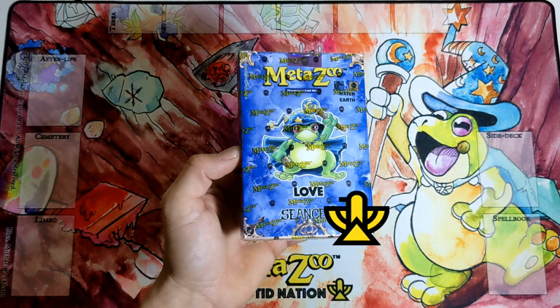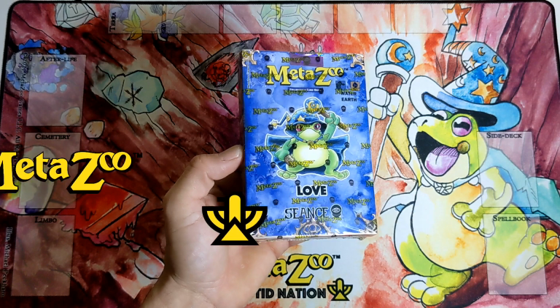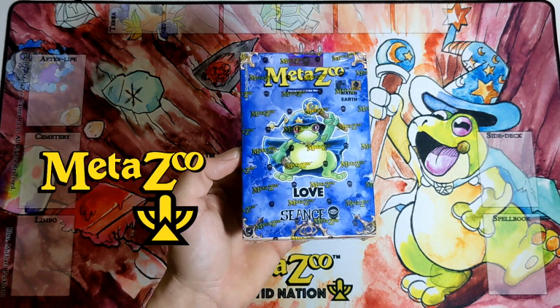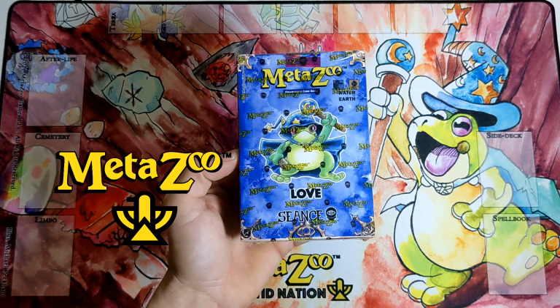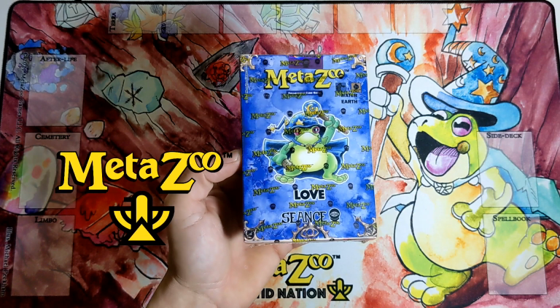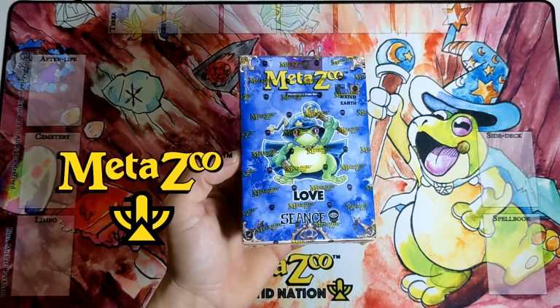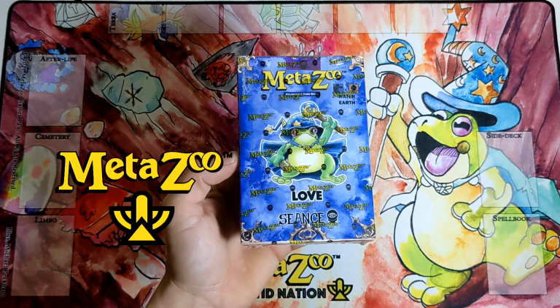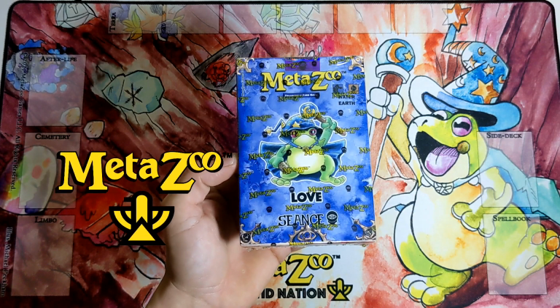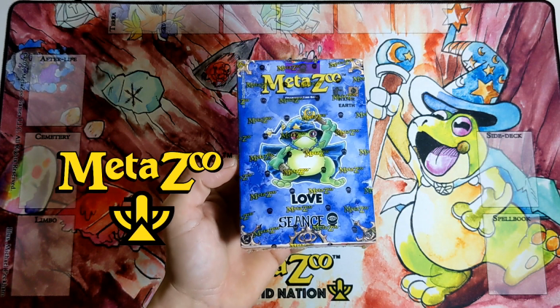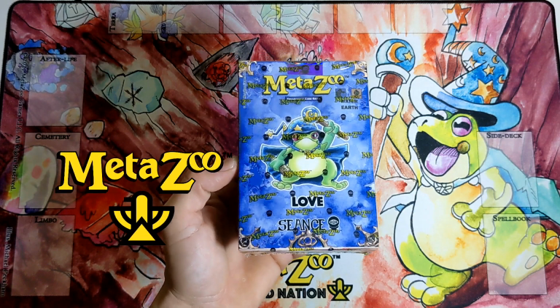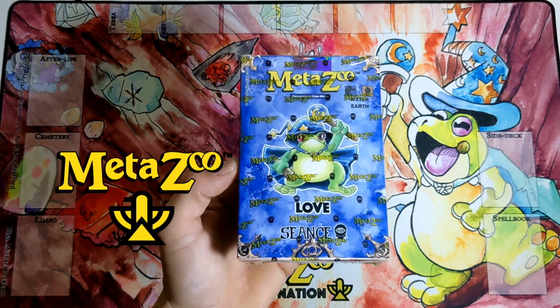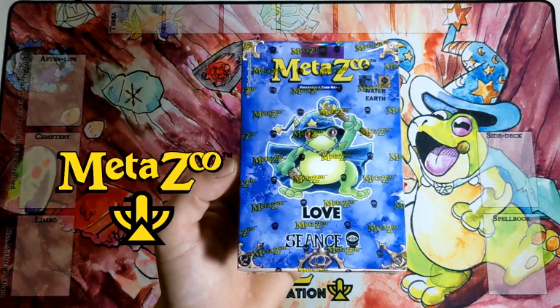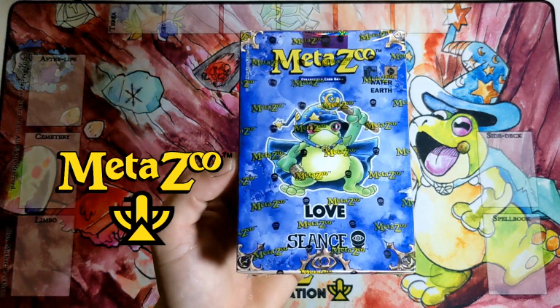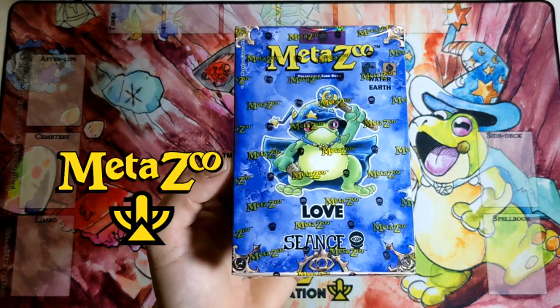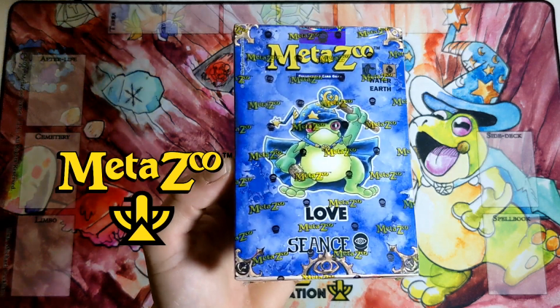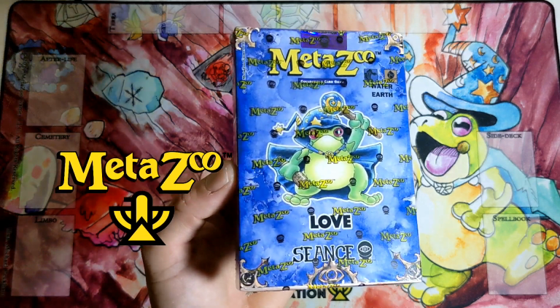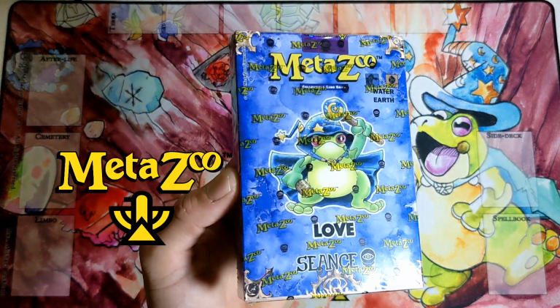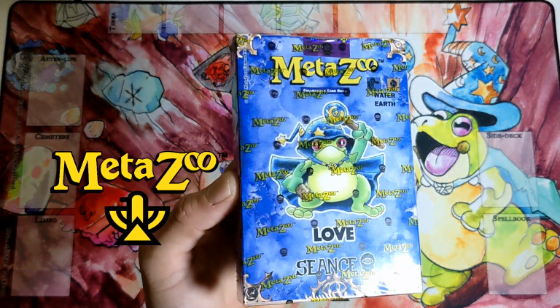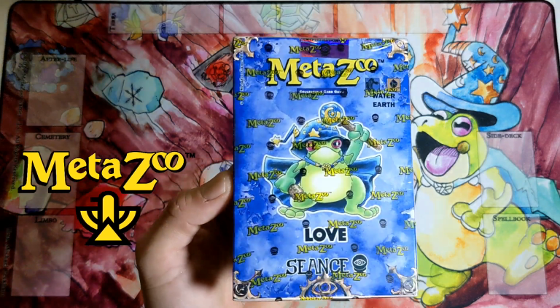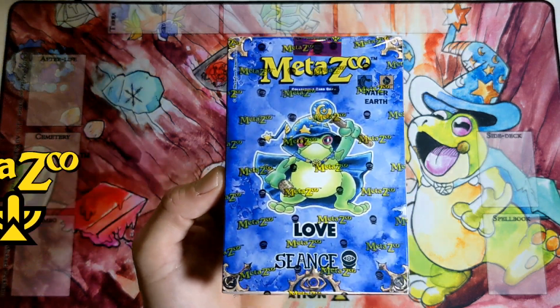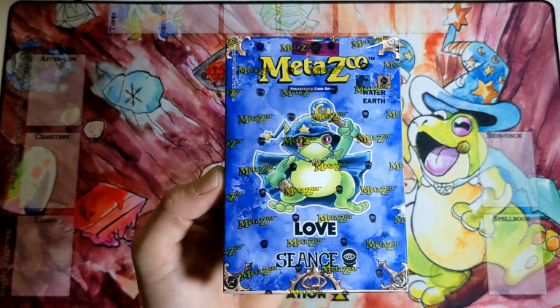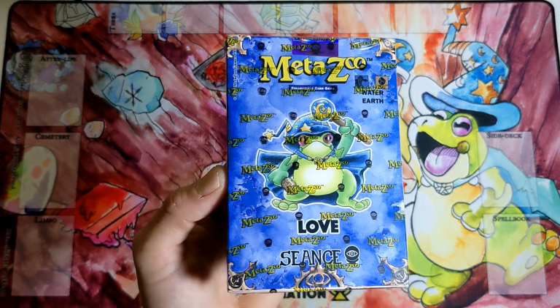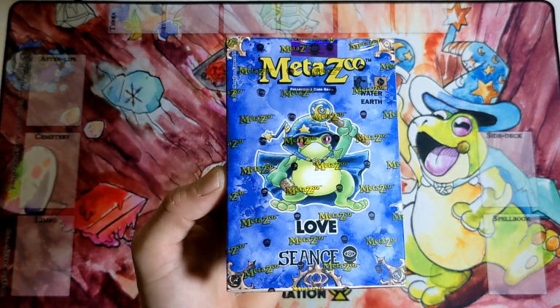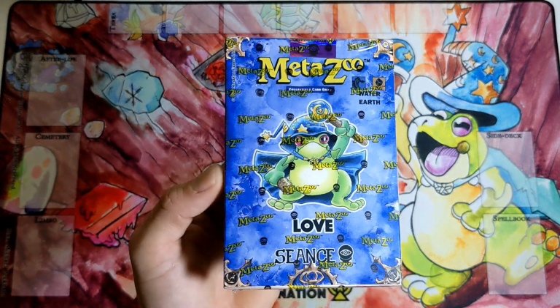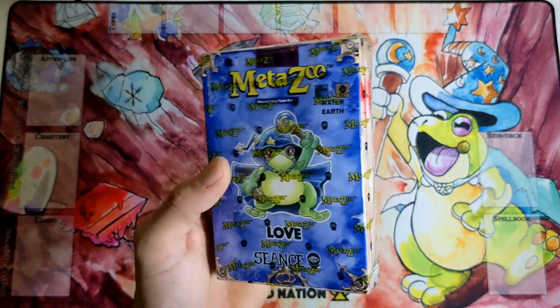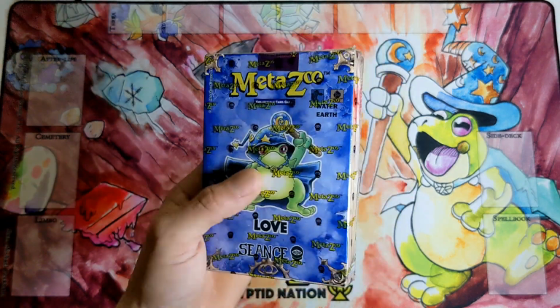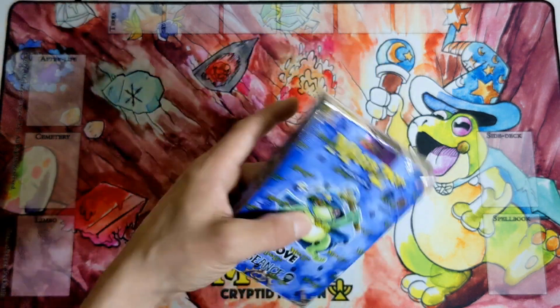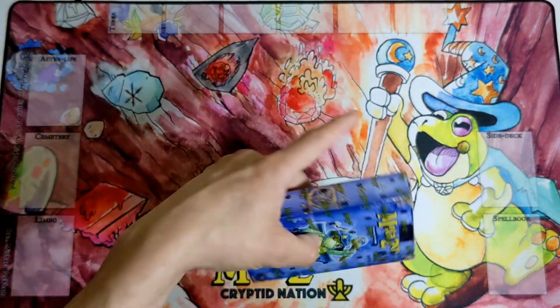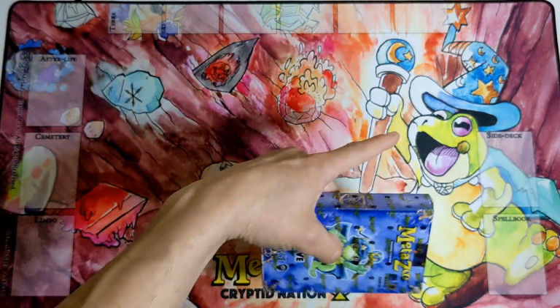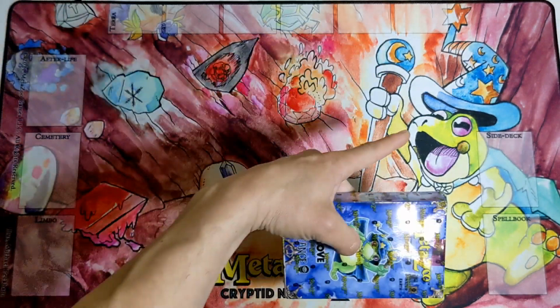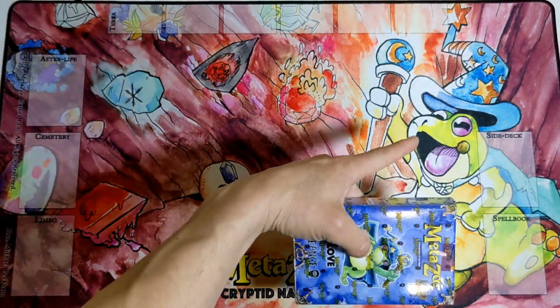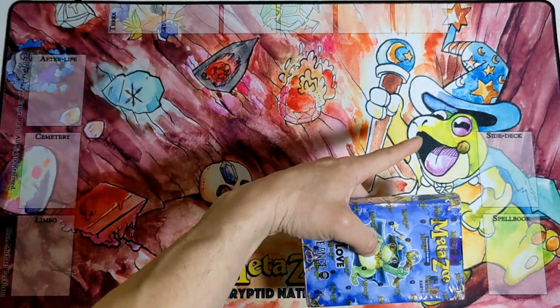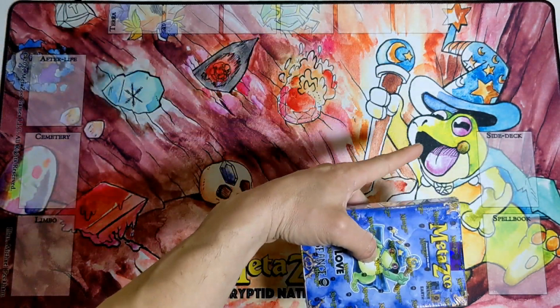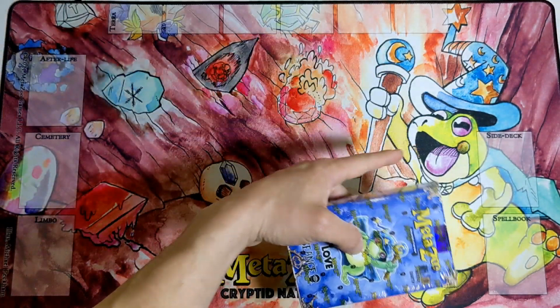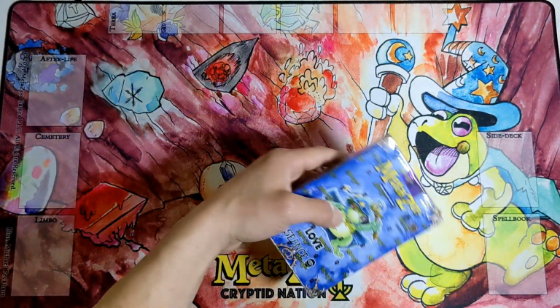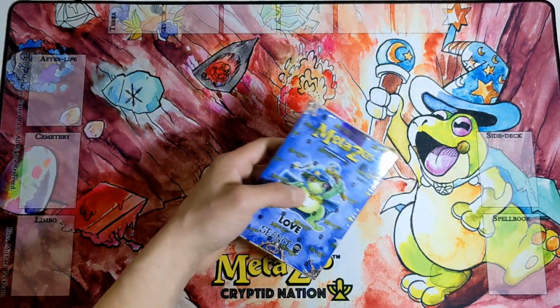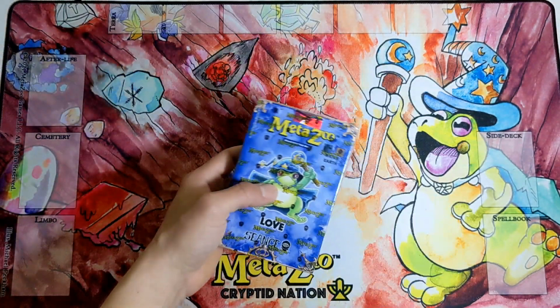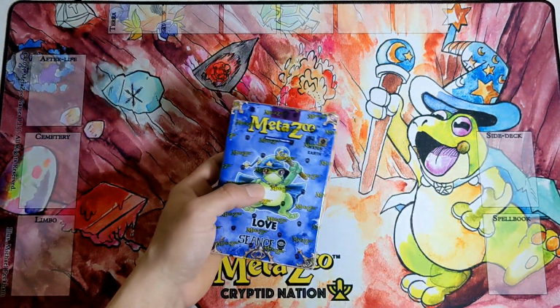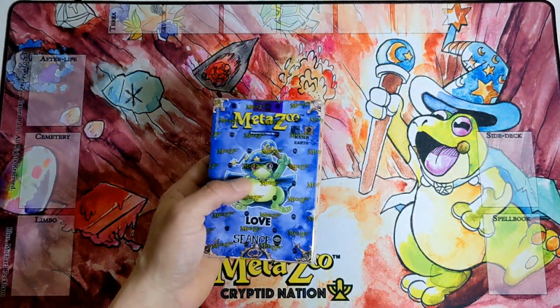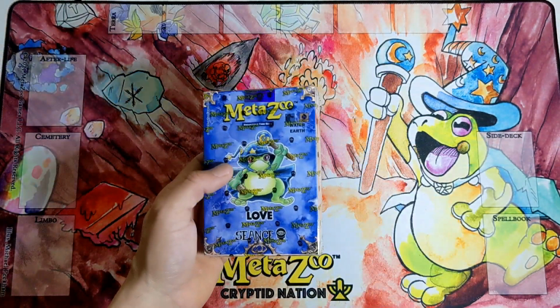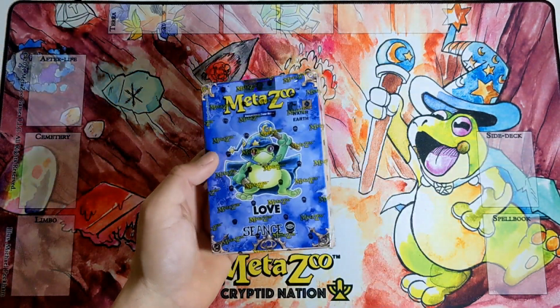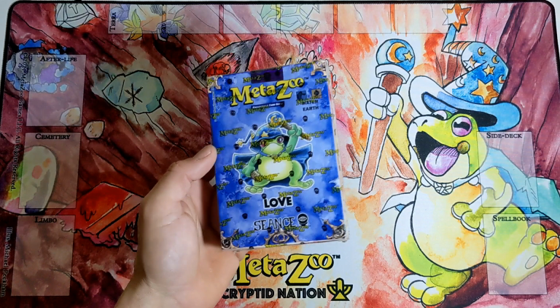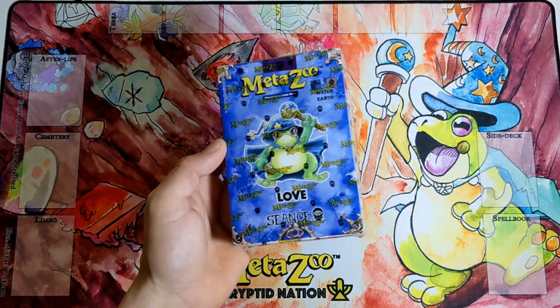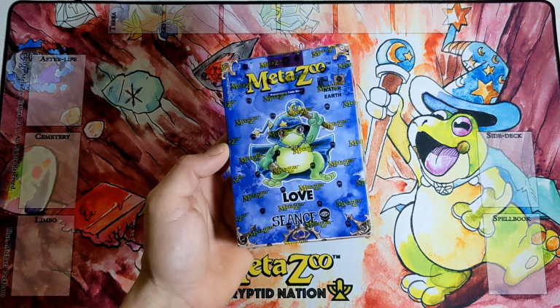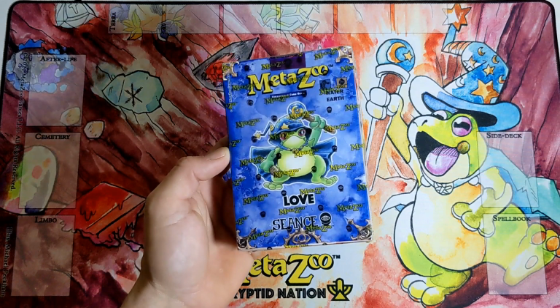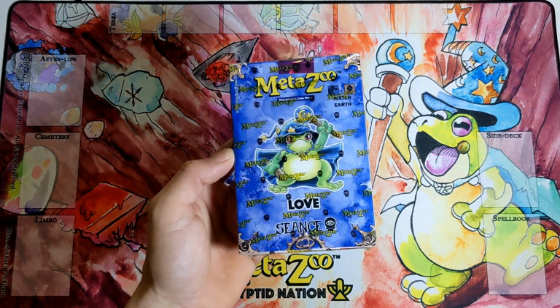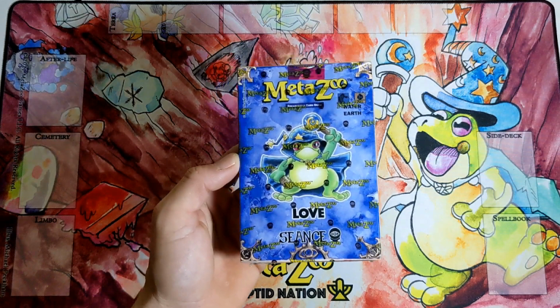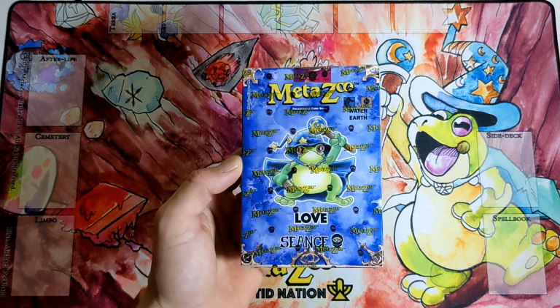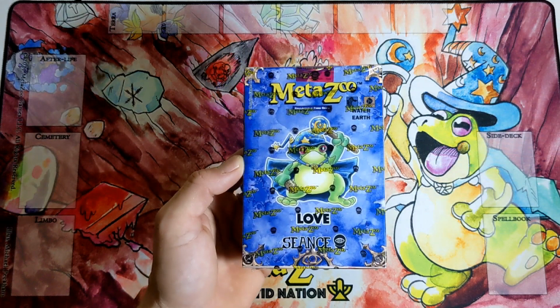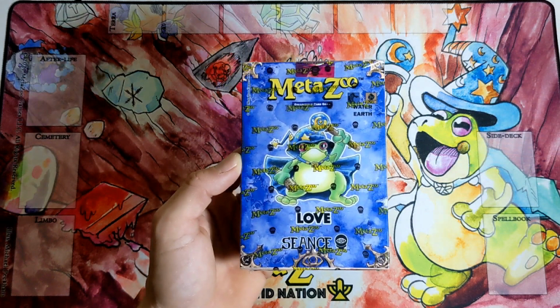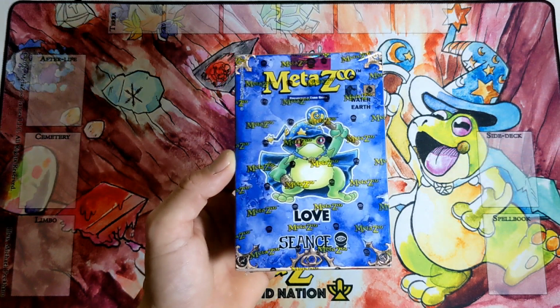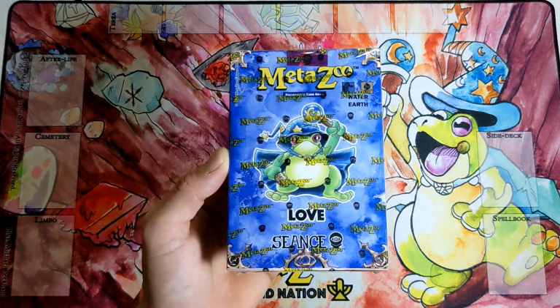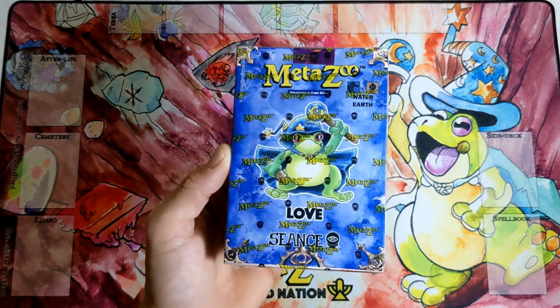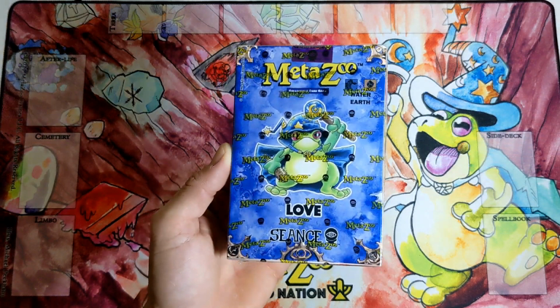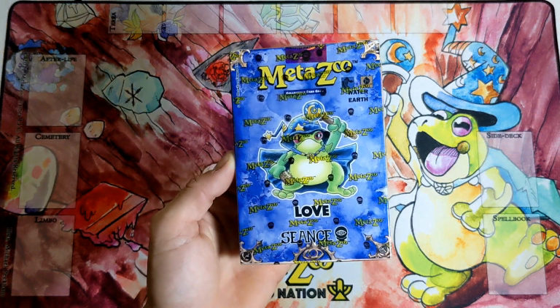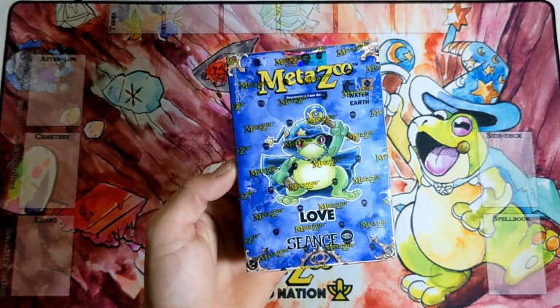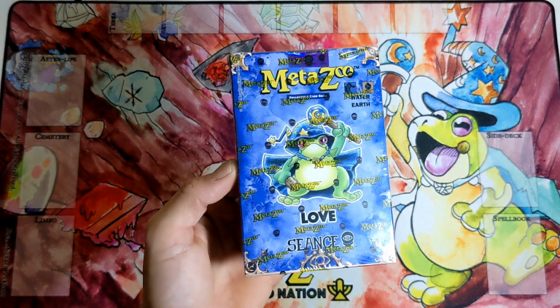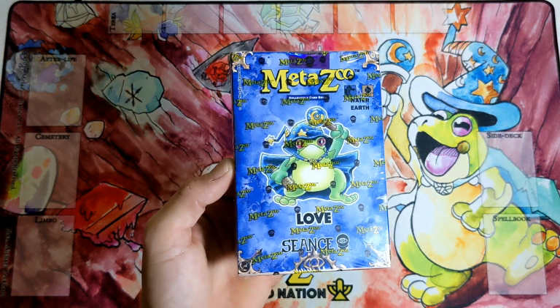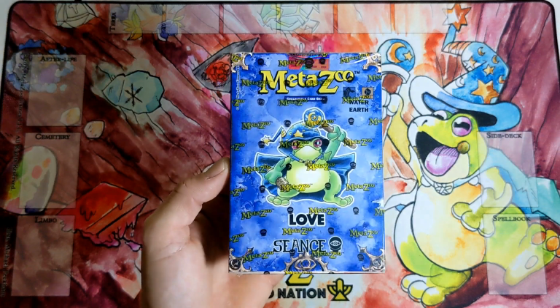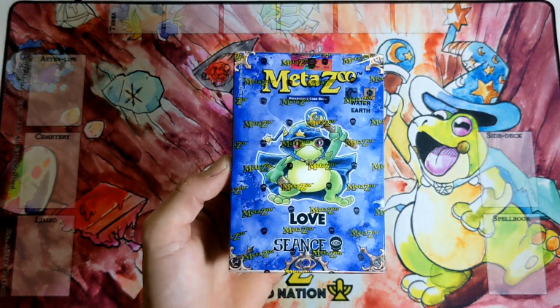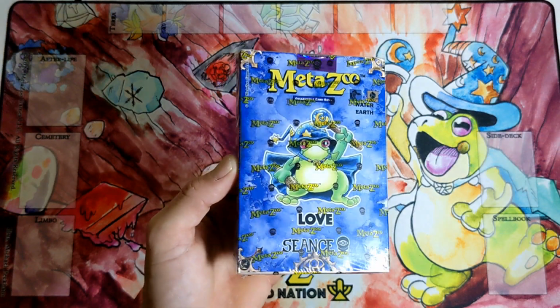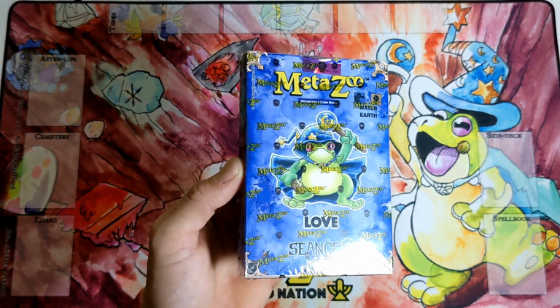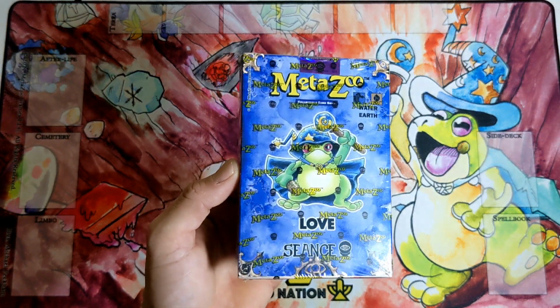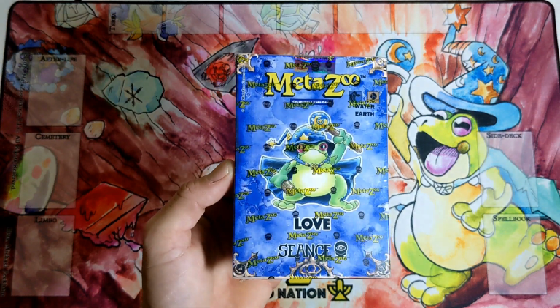Hello my friends, today I have this MetaZoo Seance theme deck that I'll be opening — the Loveland Frogman Earth and Water theme deck.